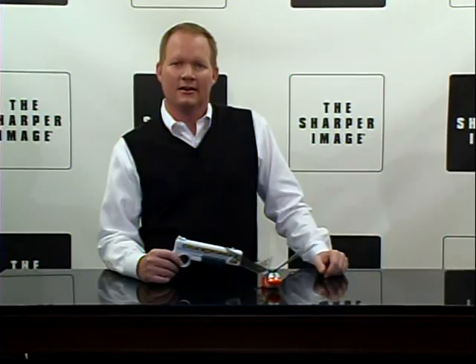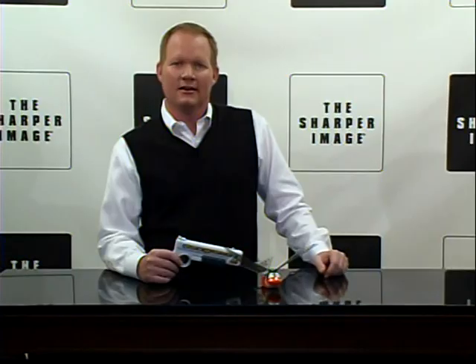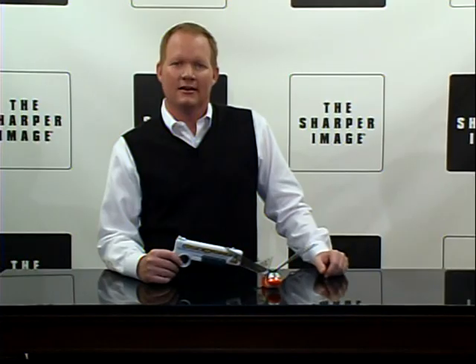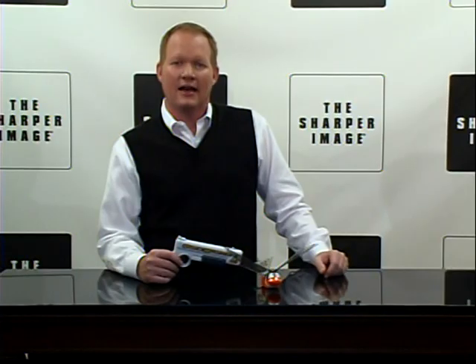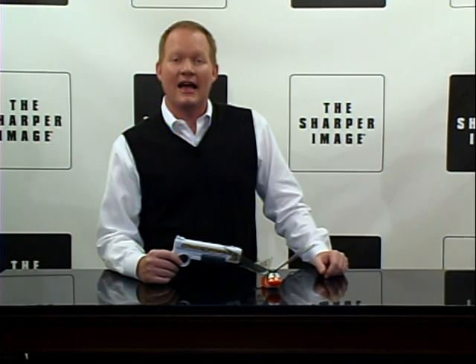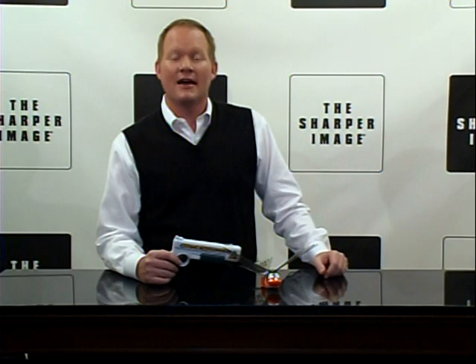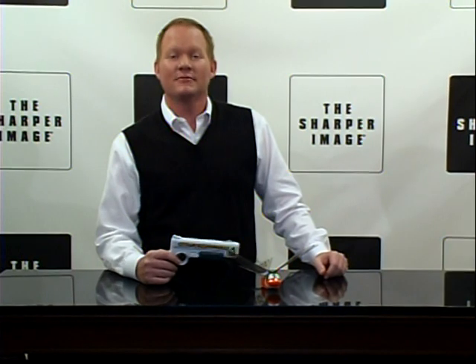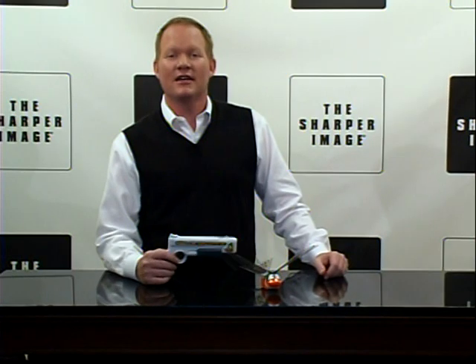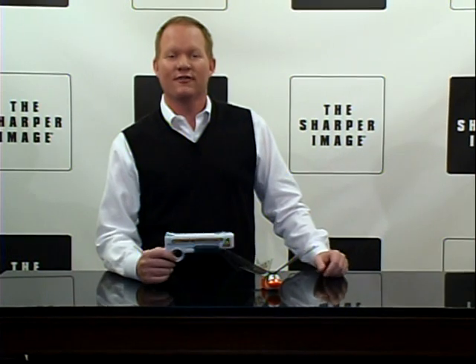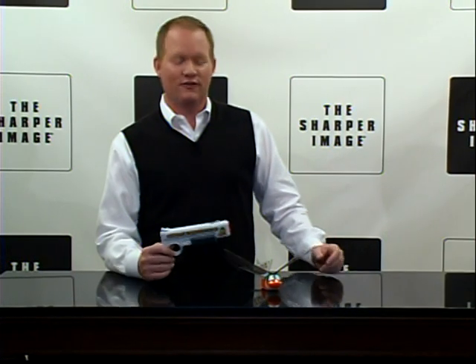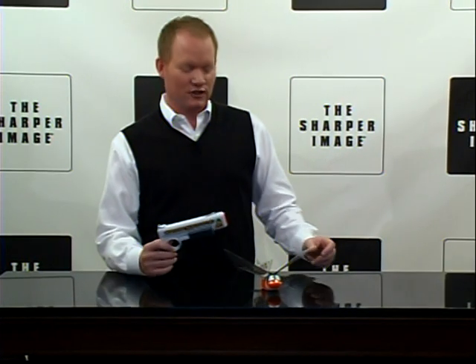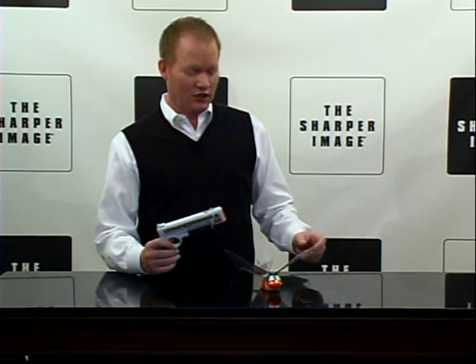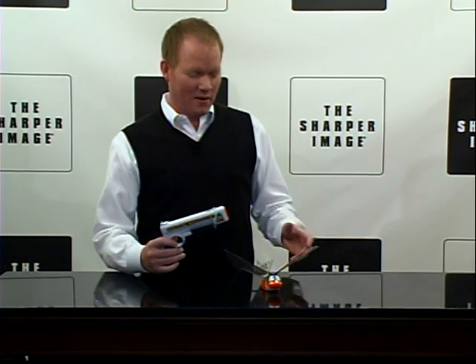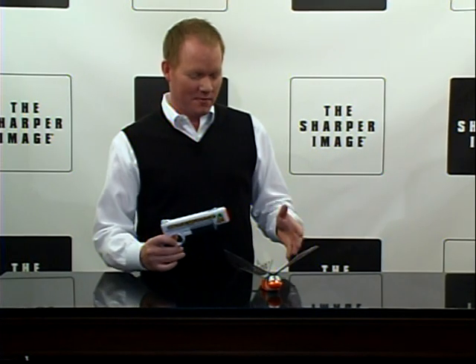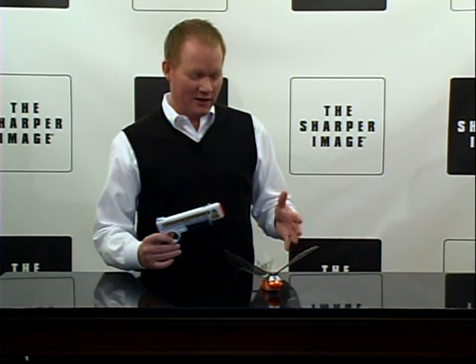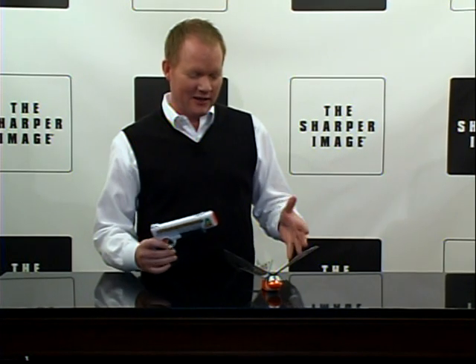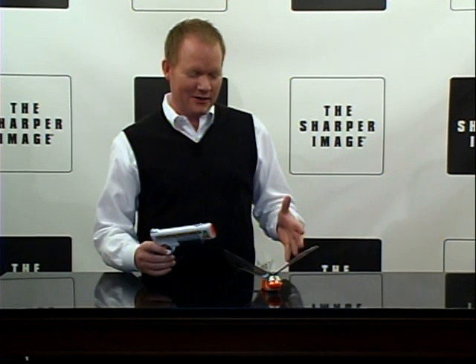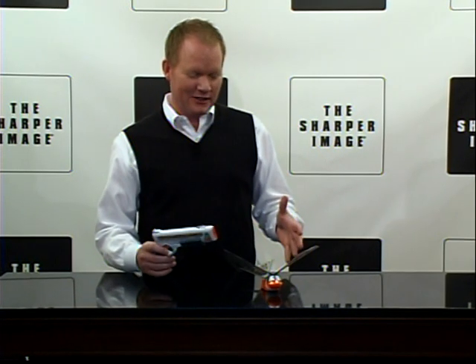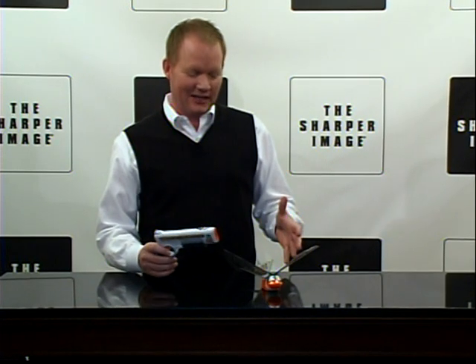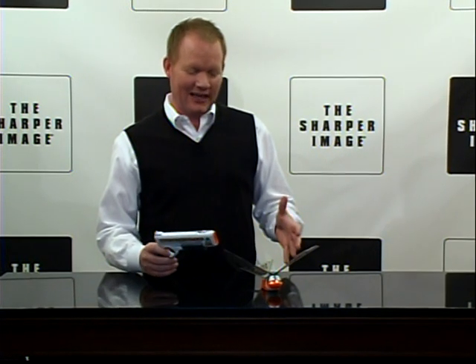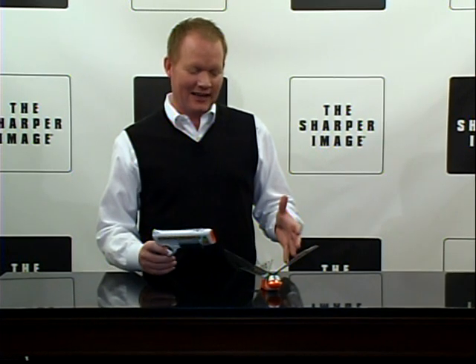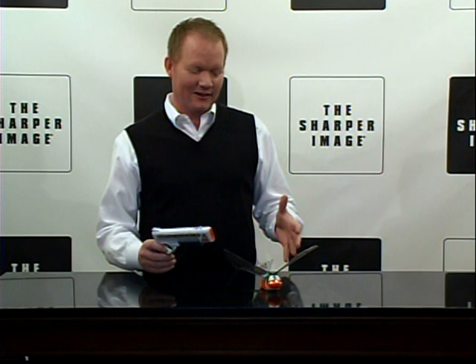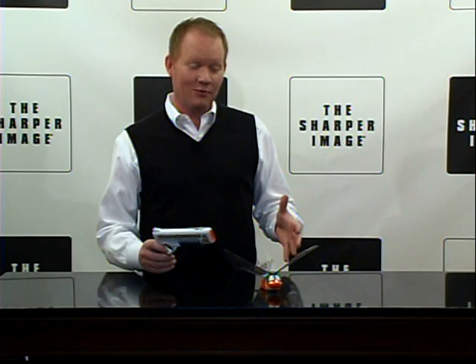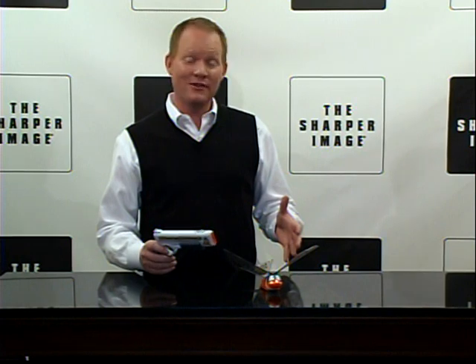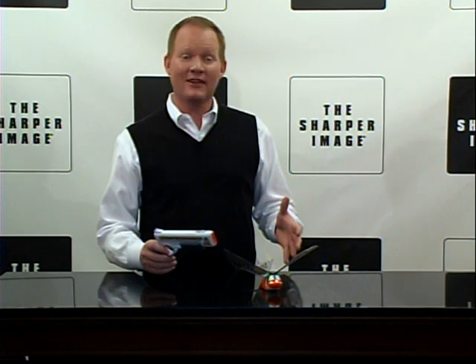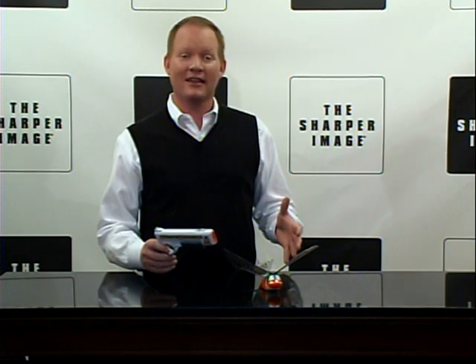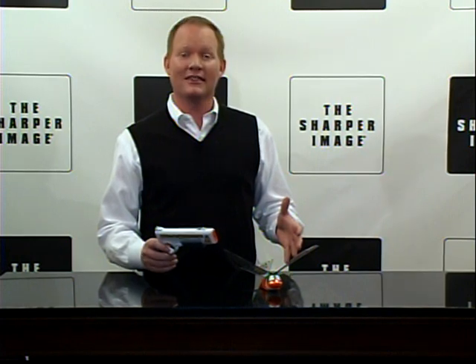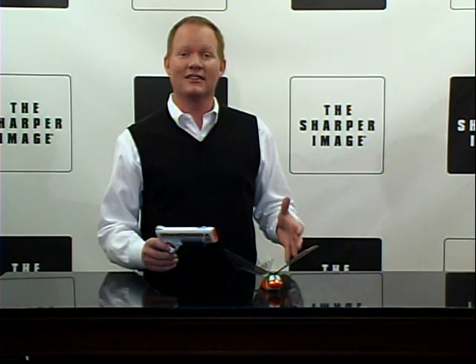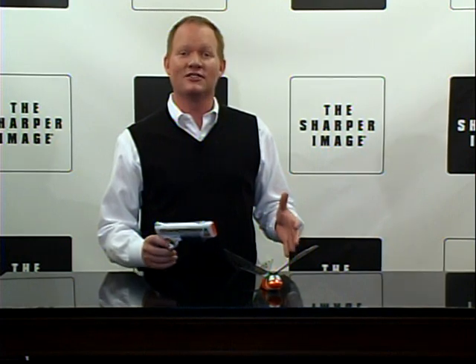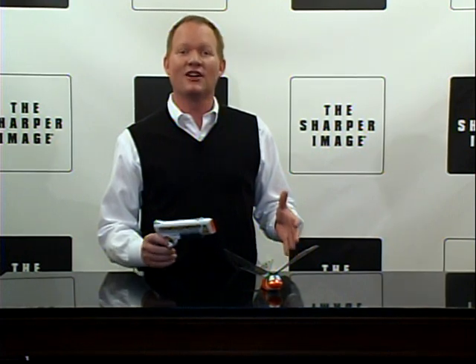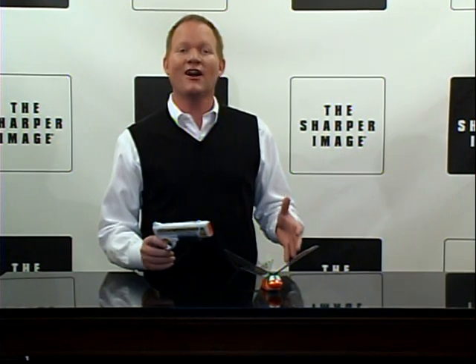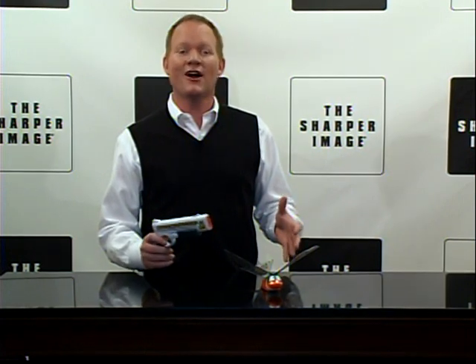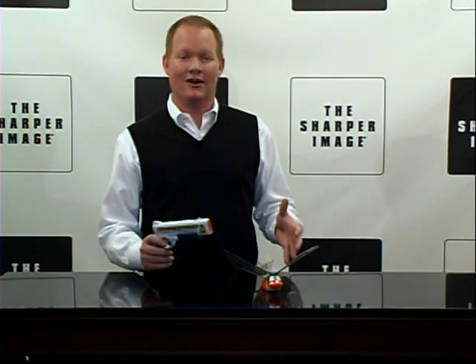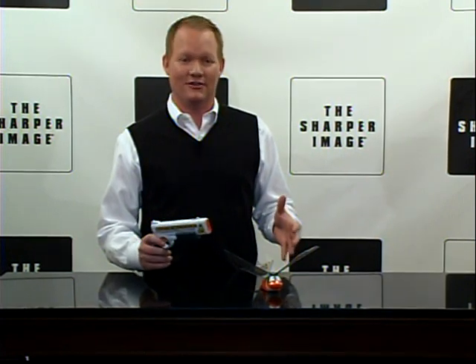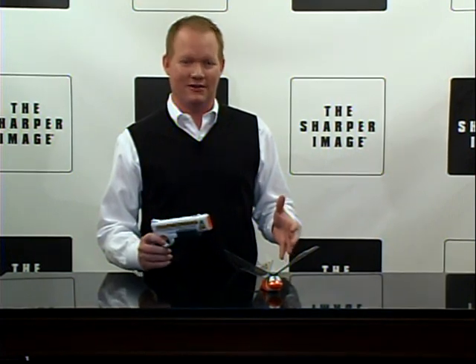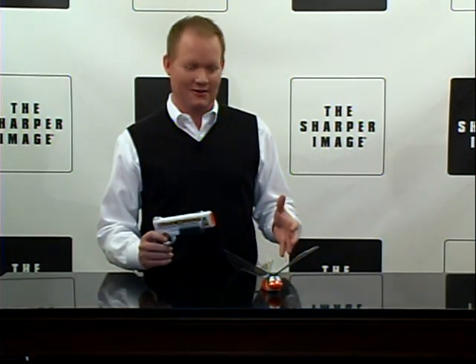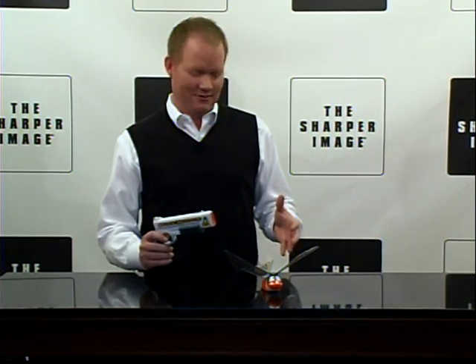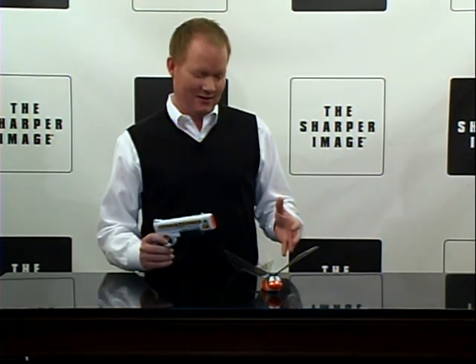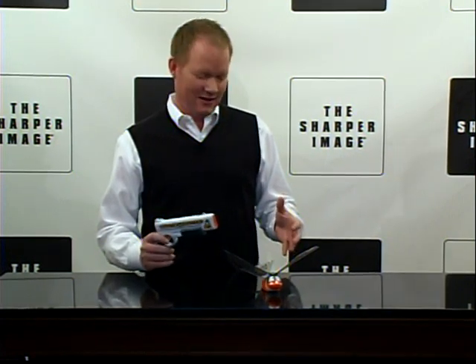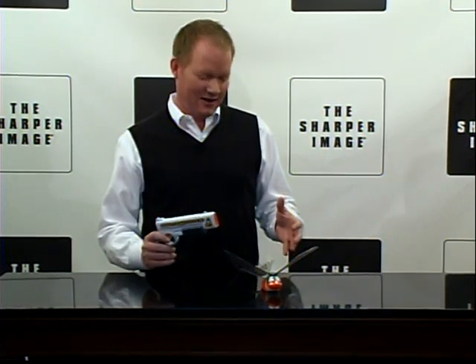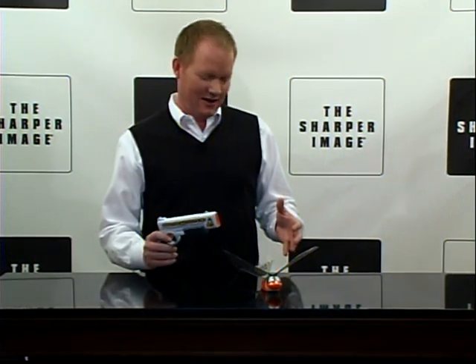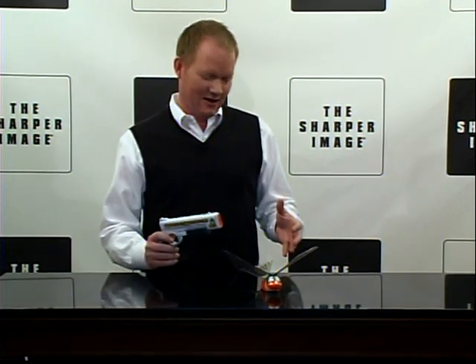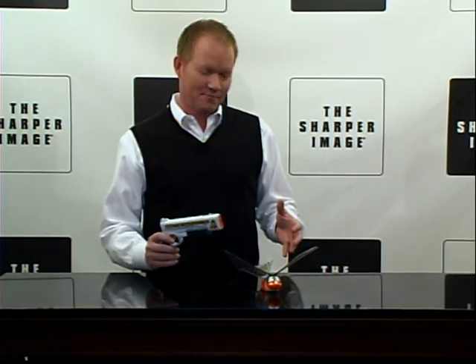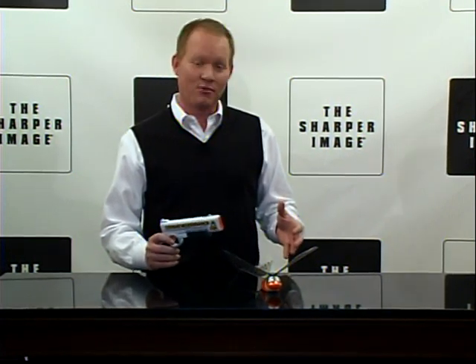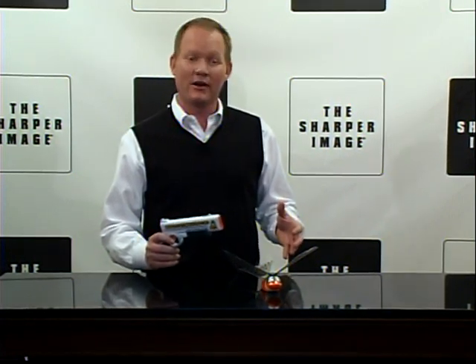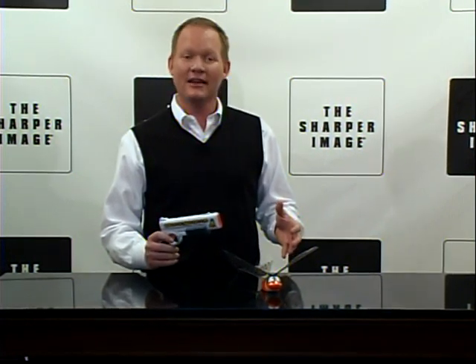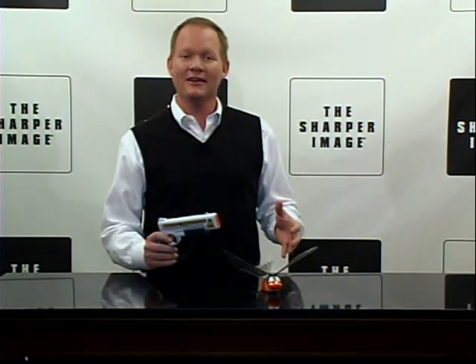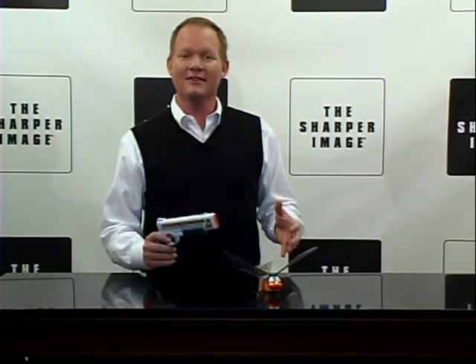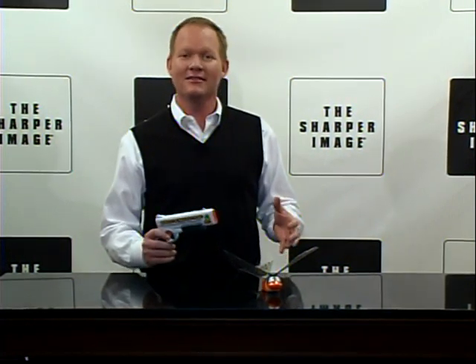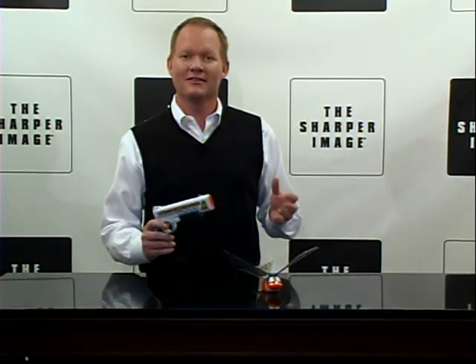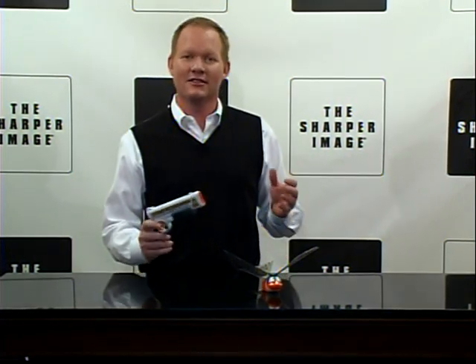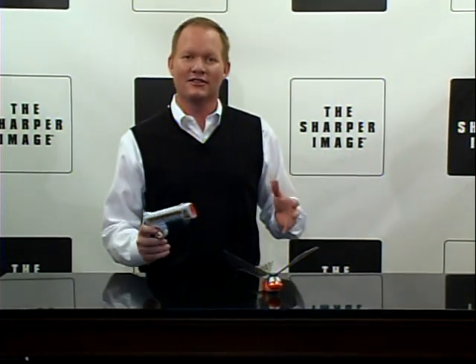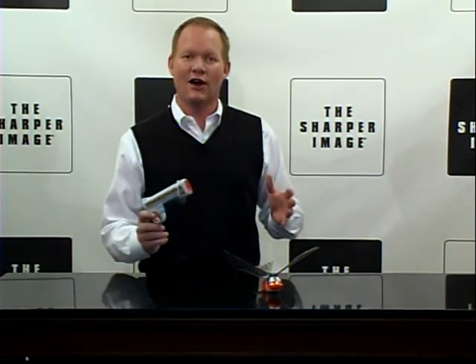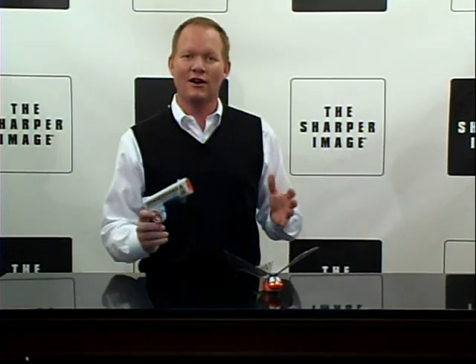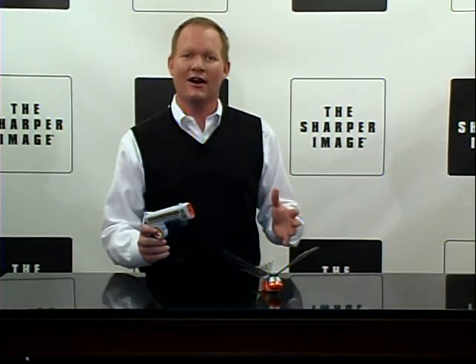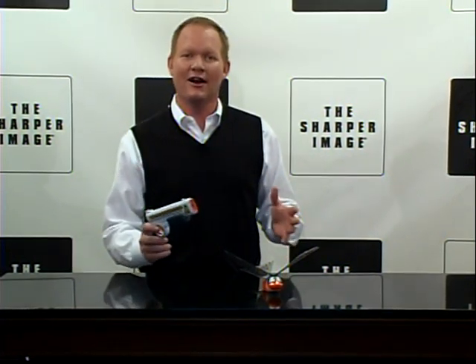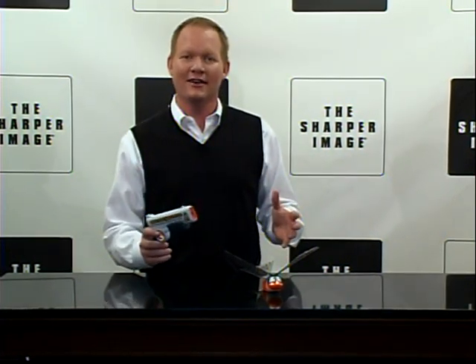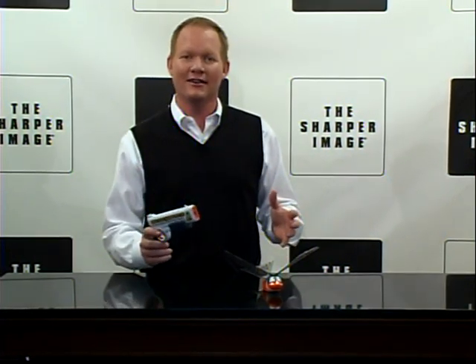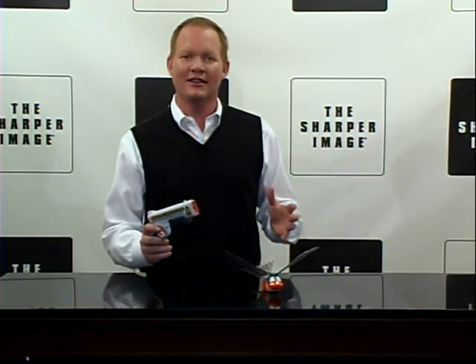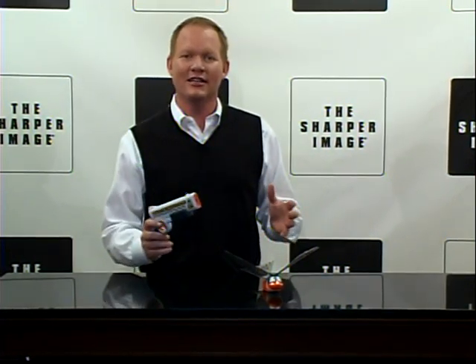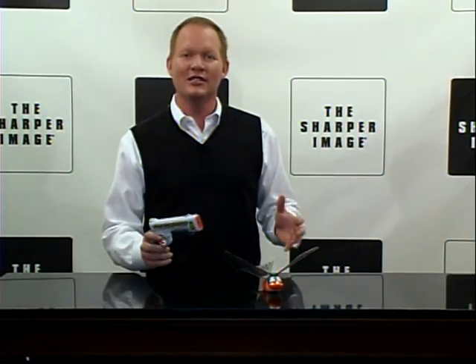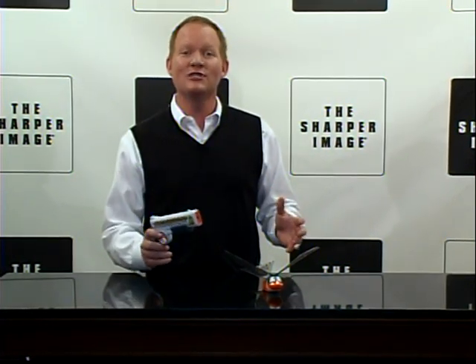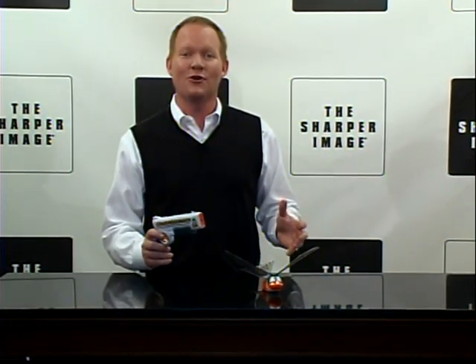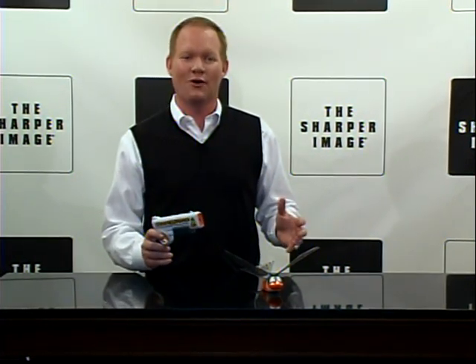Hi, I'm David for Sharper Image, and we've got the Duck Hunter. Bring the Duck Hunt indoors.